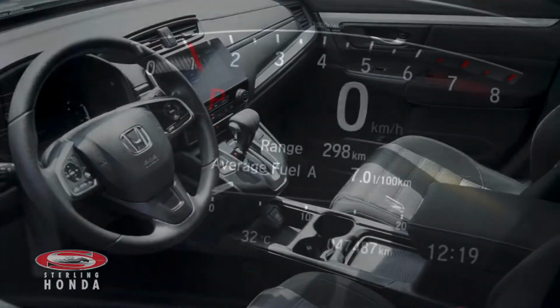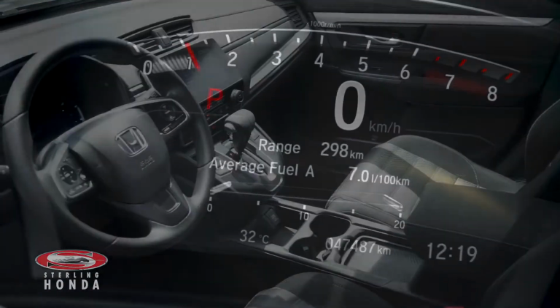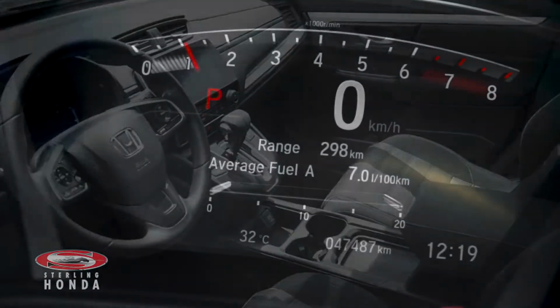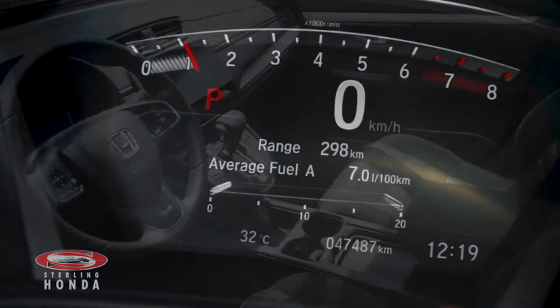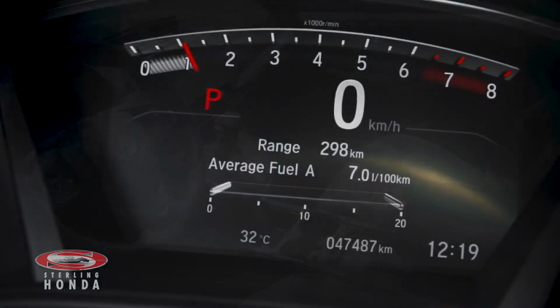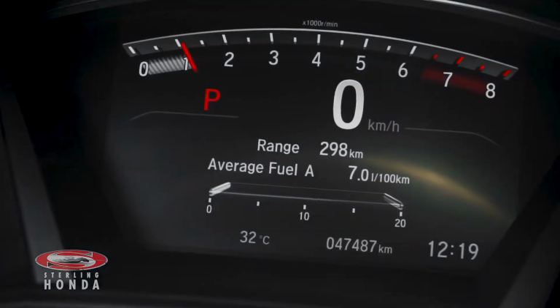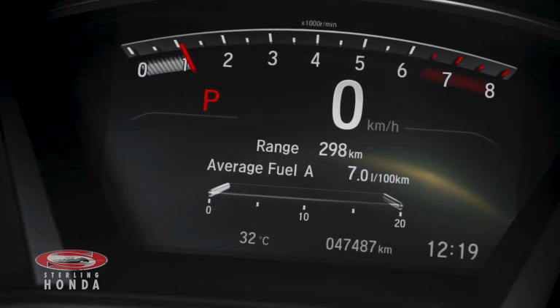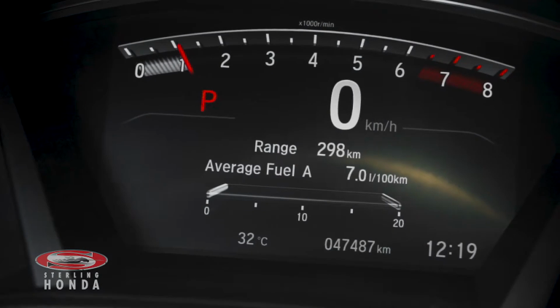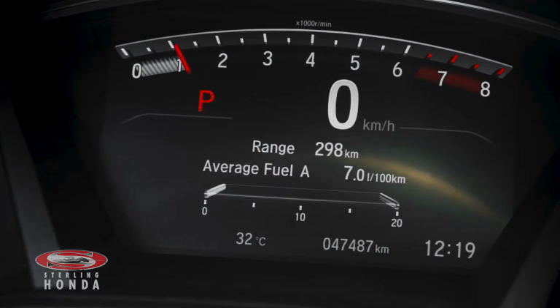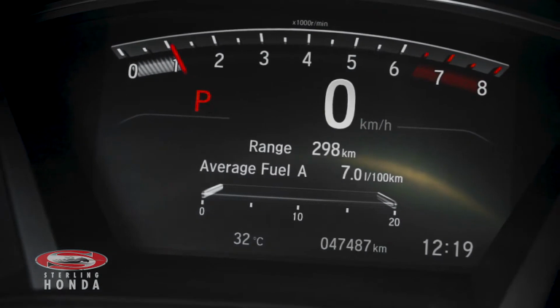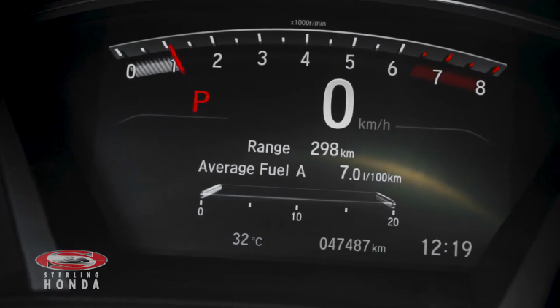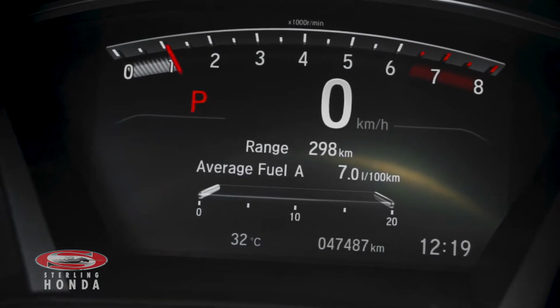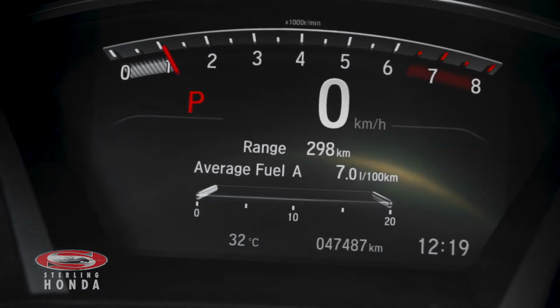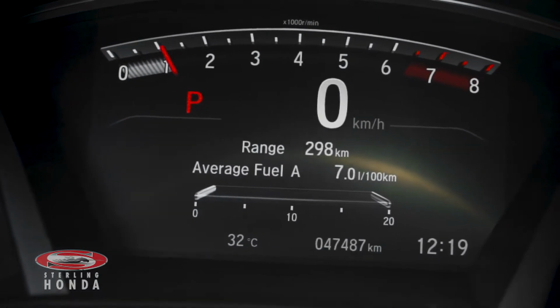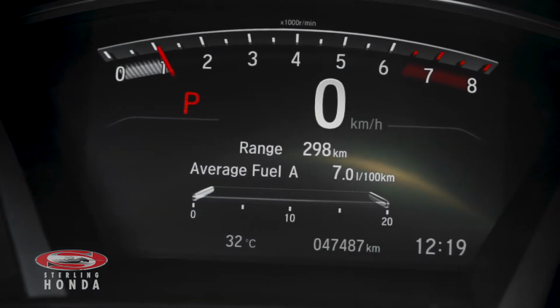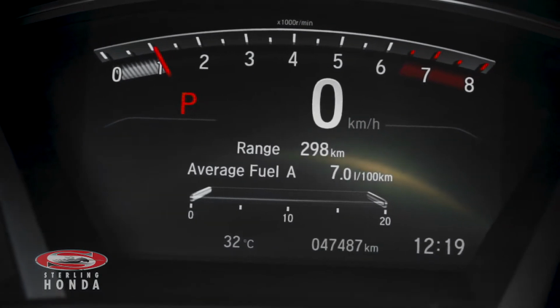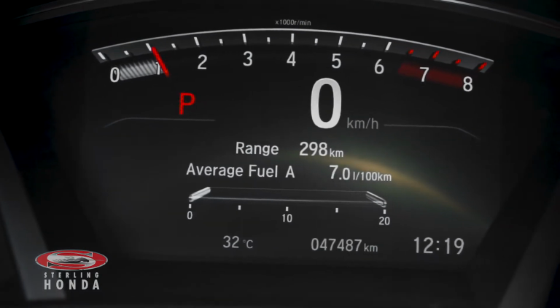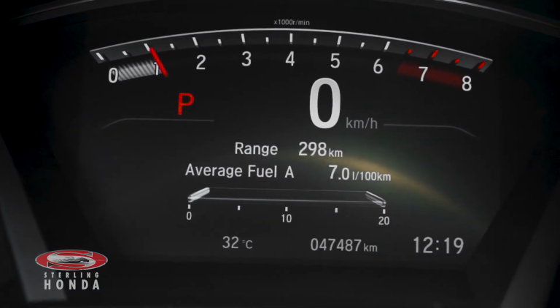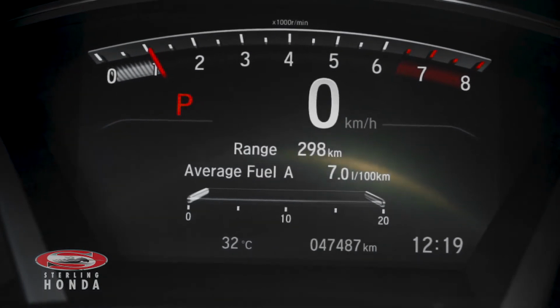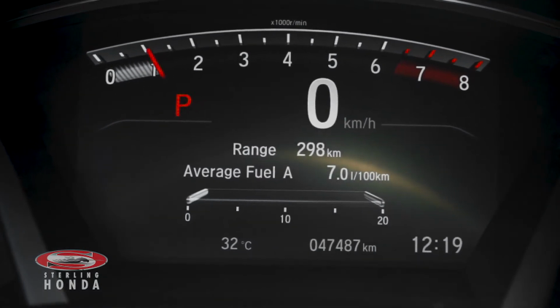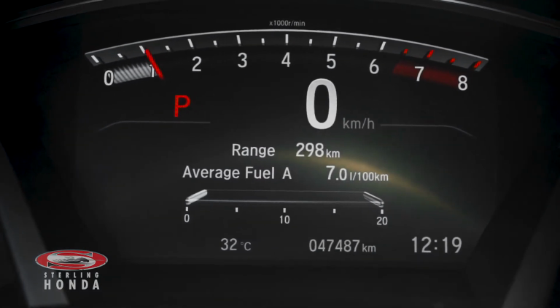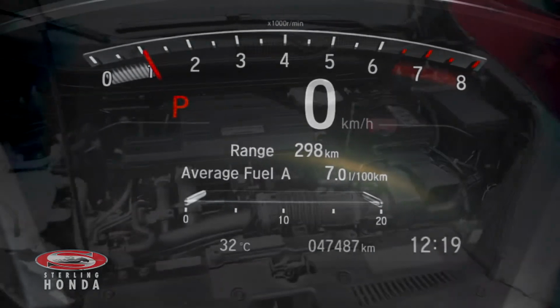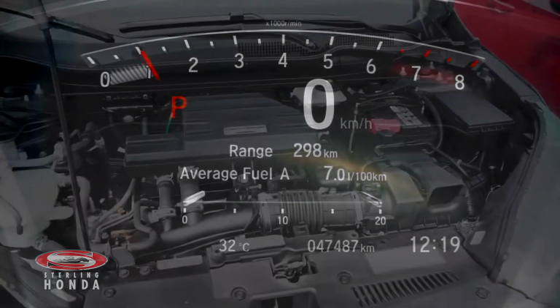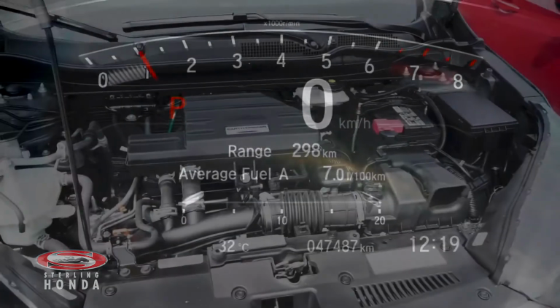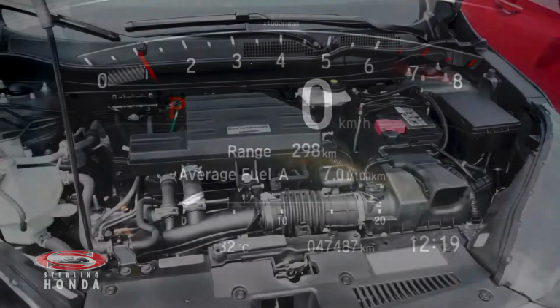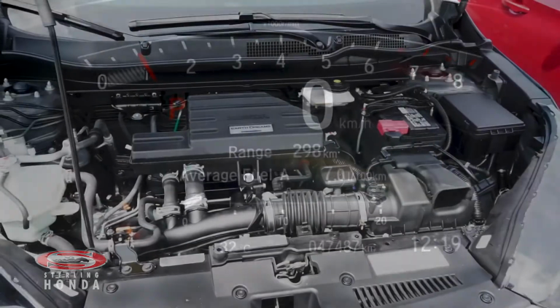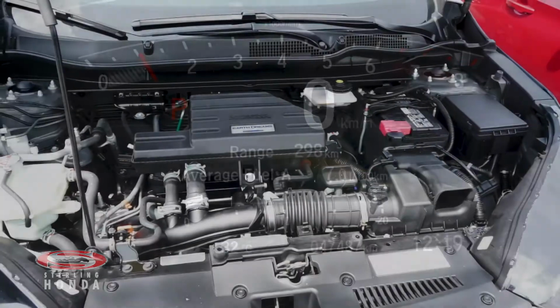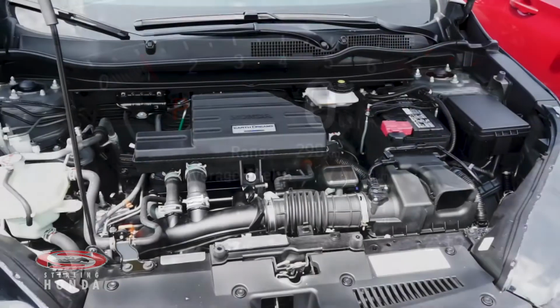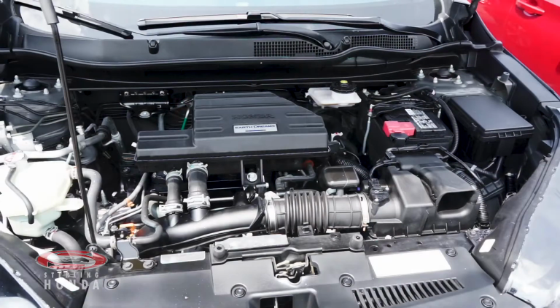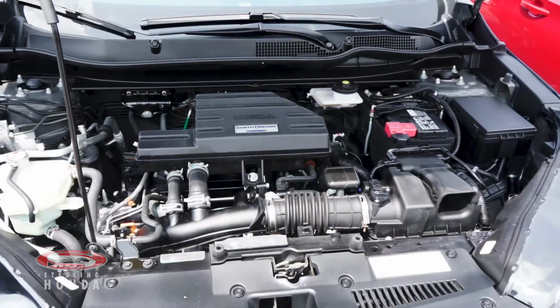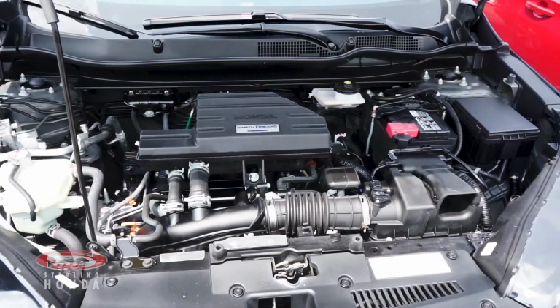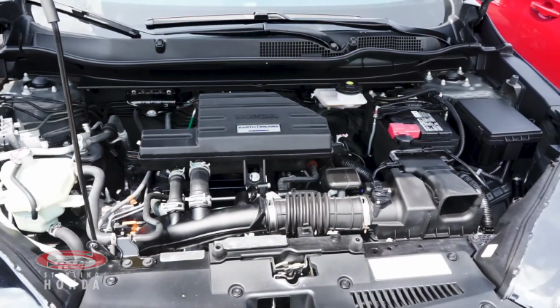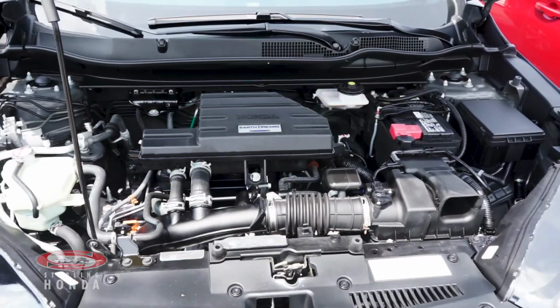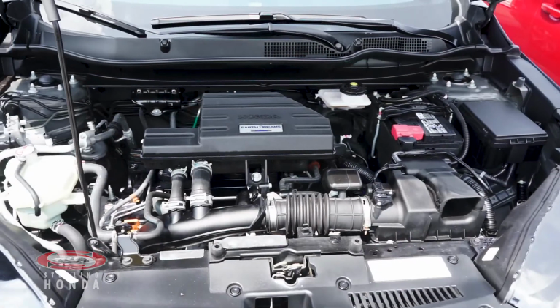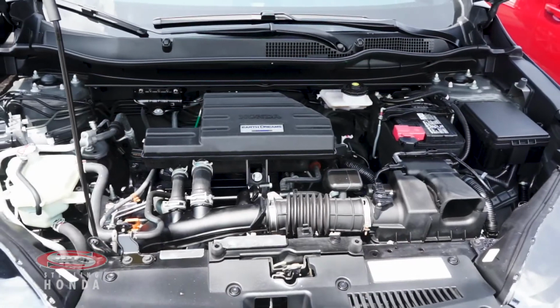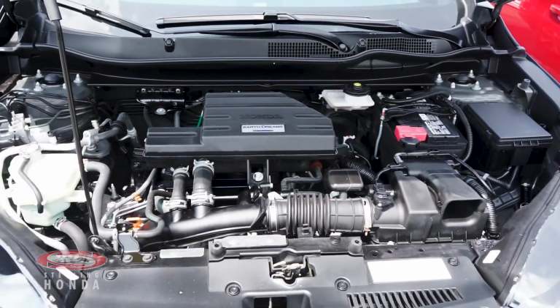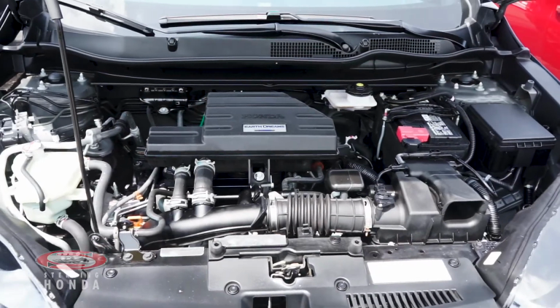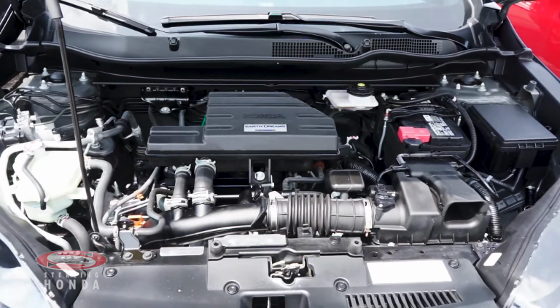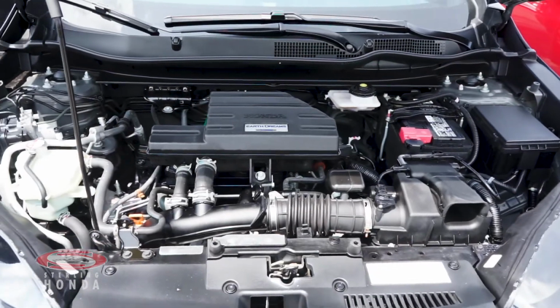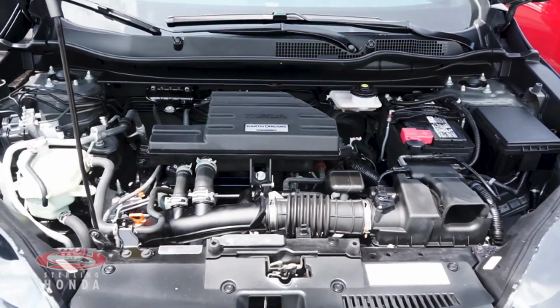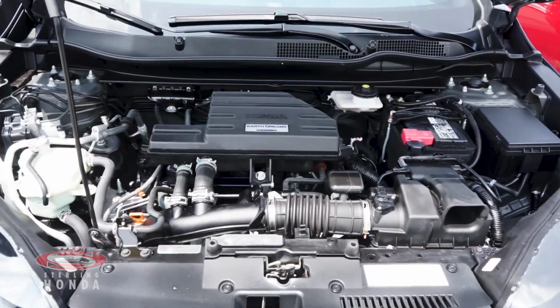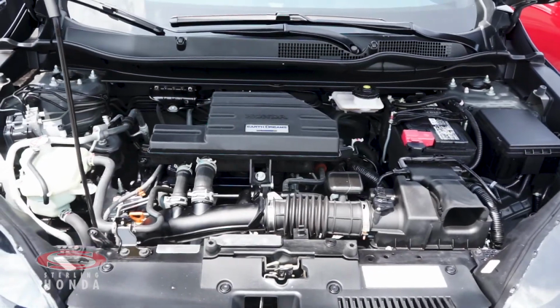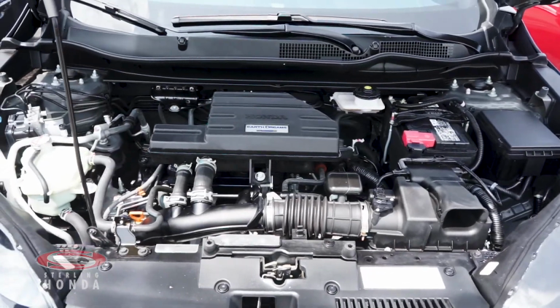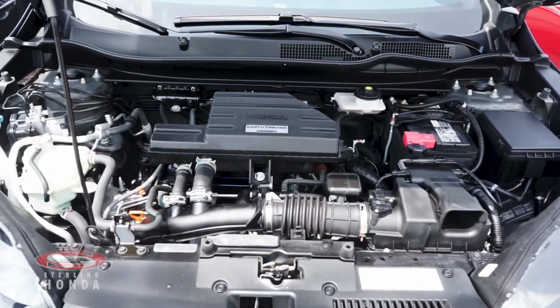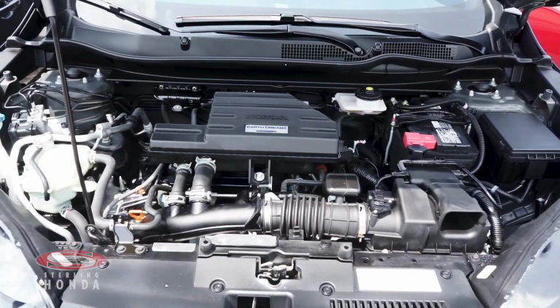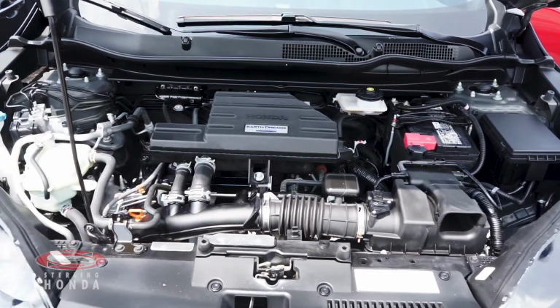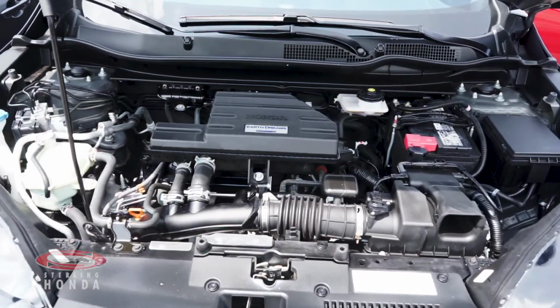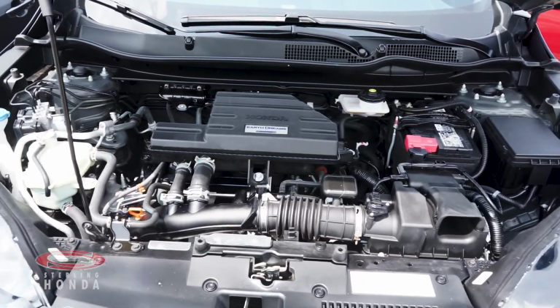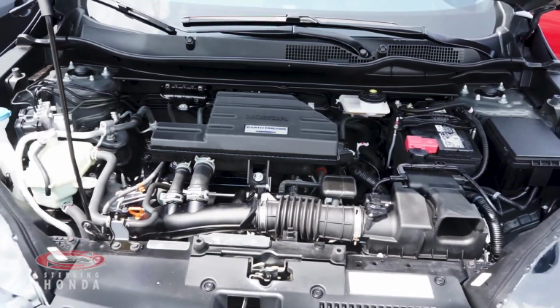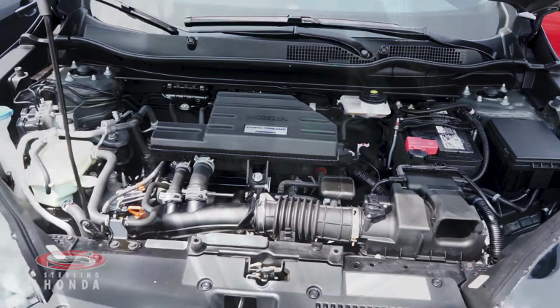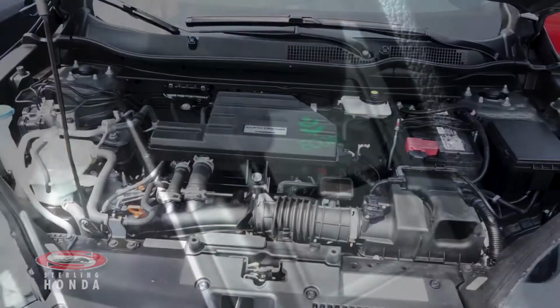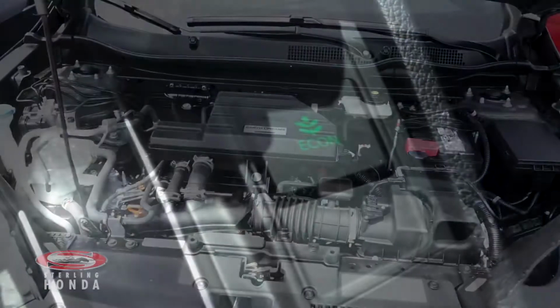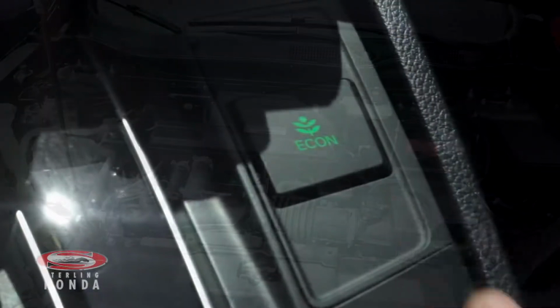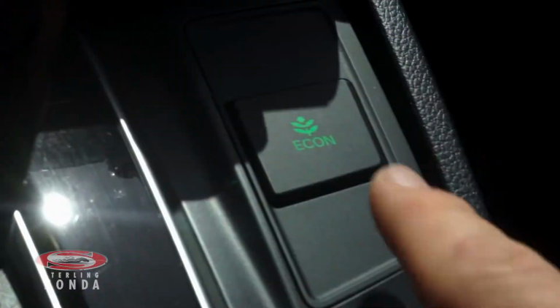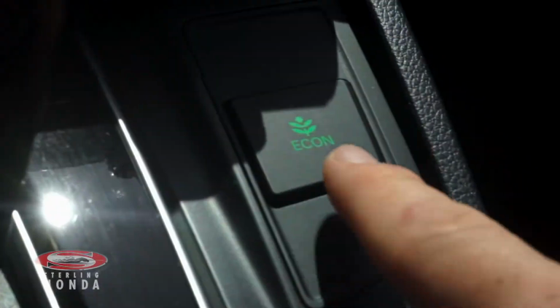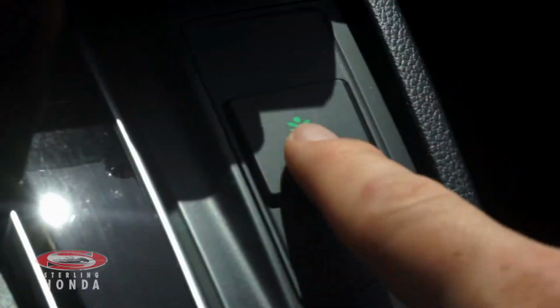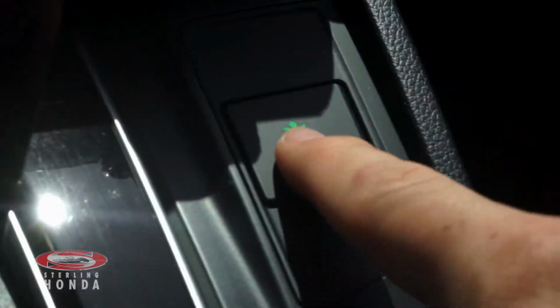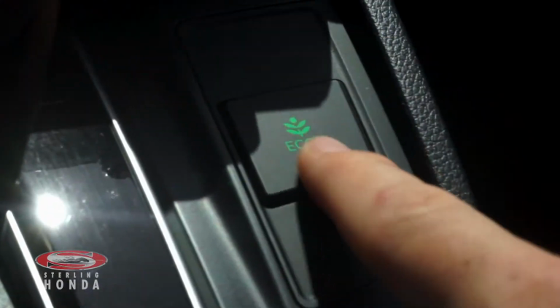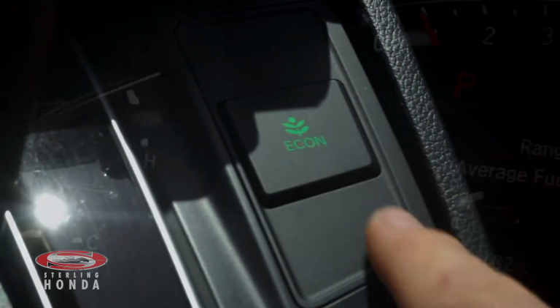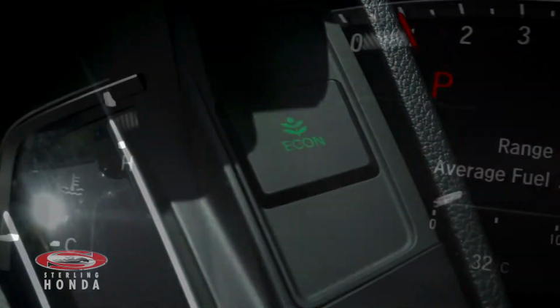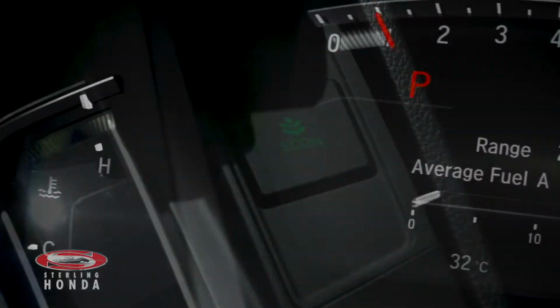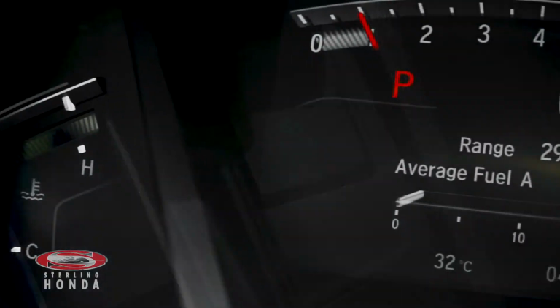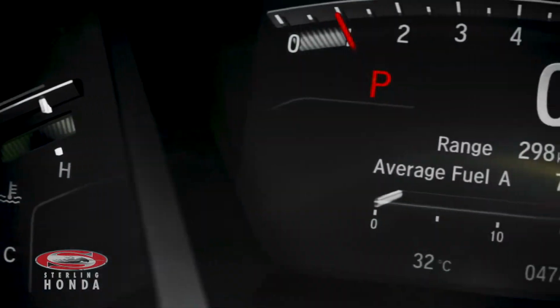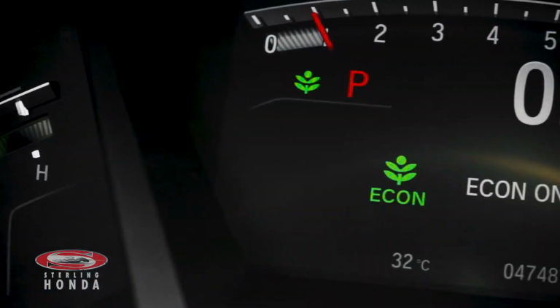The CR-V has less than 48,000 kilometers on it, and the 1.5-liter four-cylinder engine has an economy mode for better fuel efficiency.